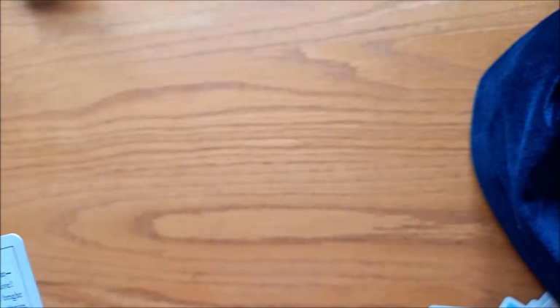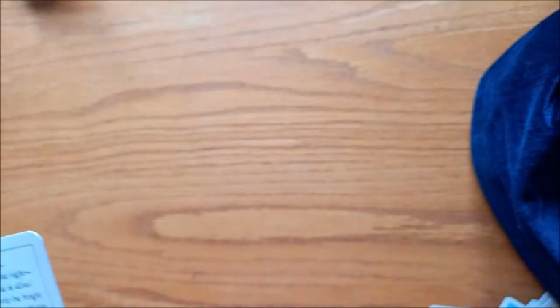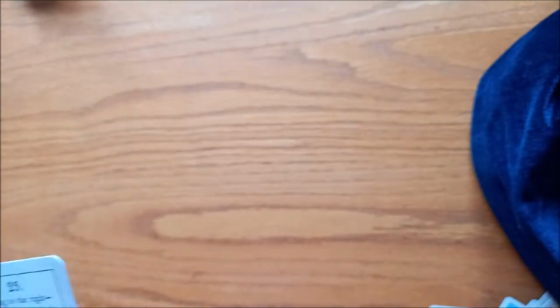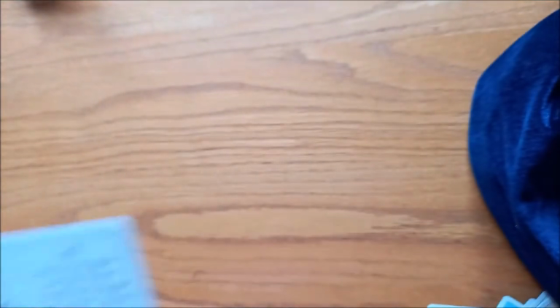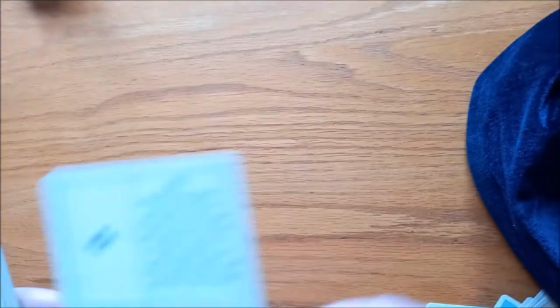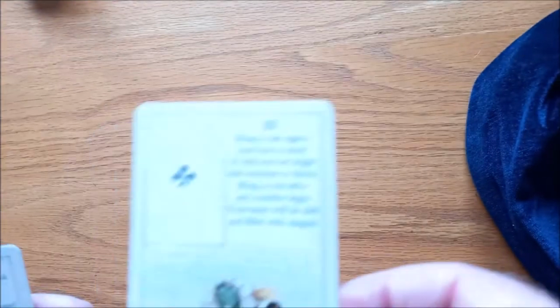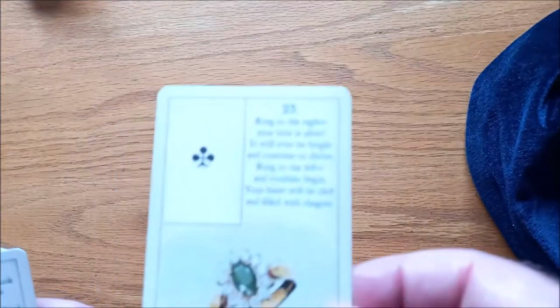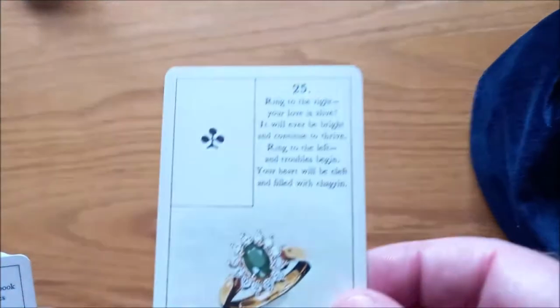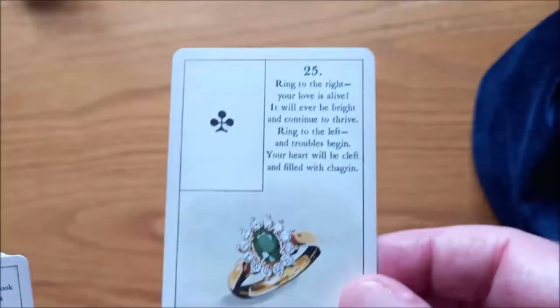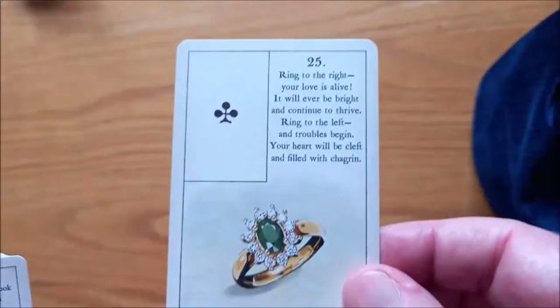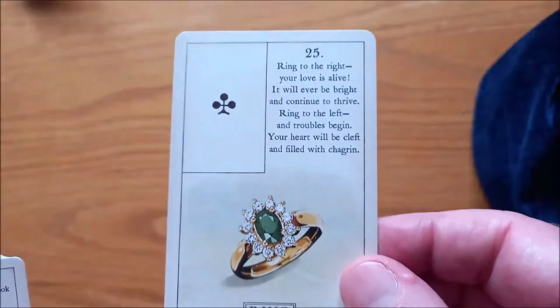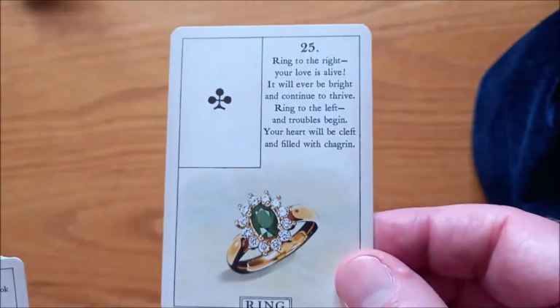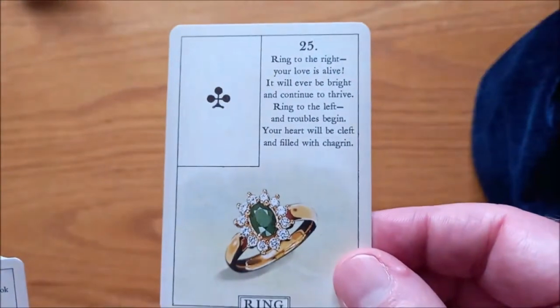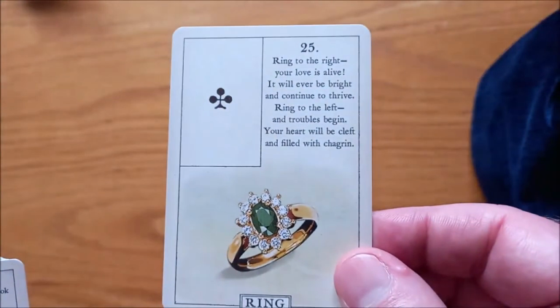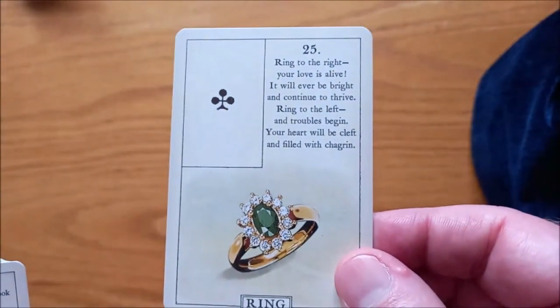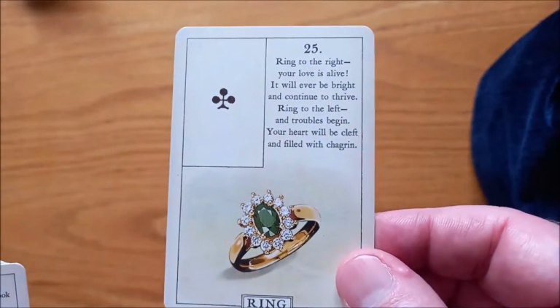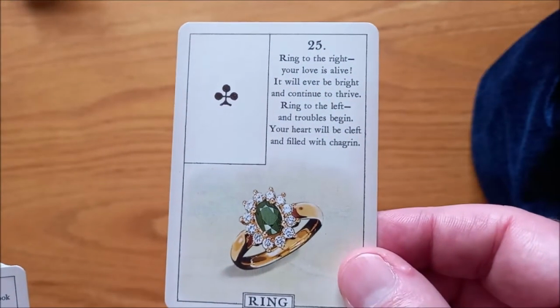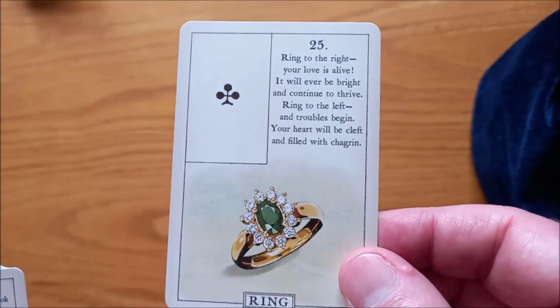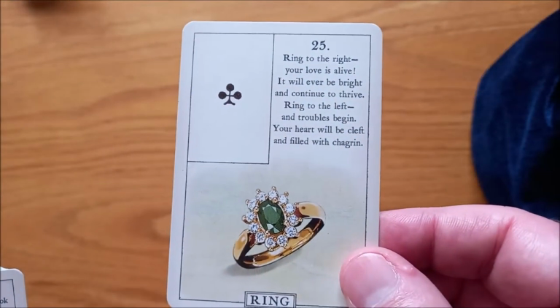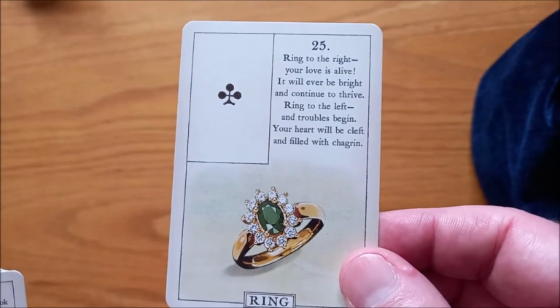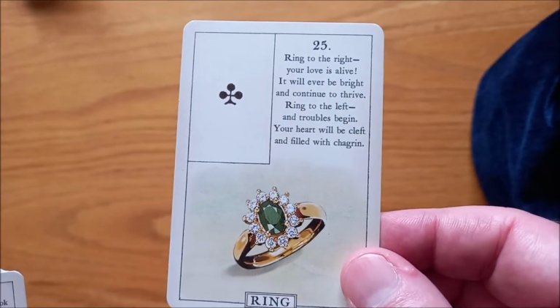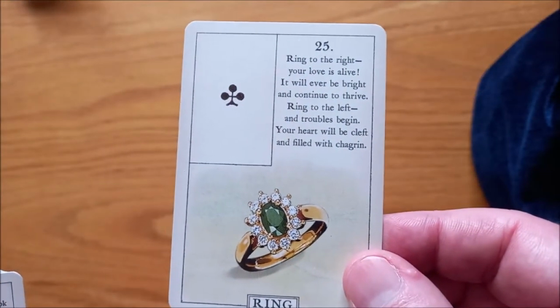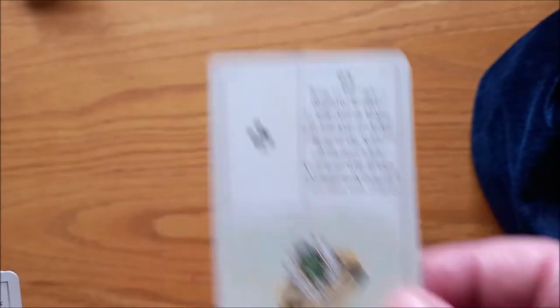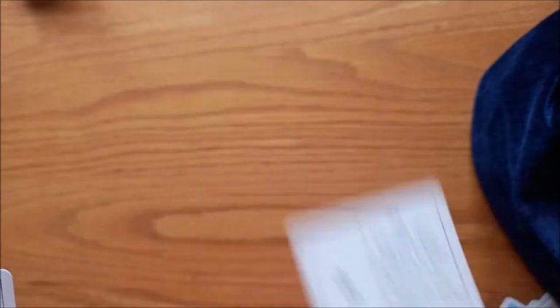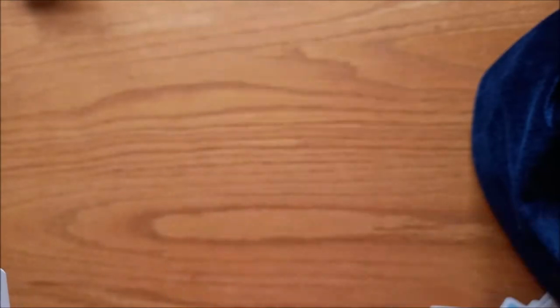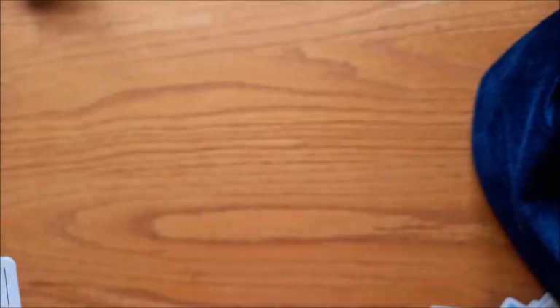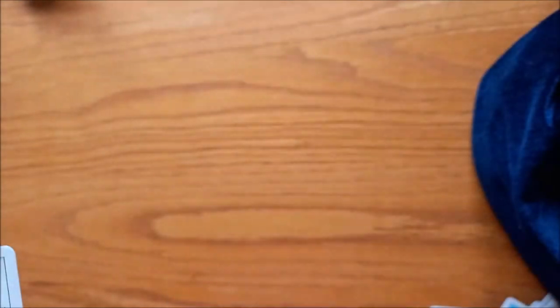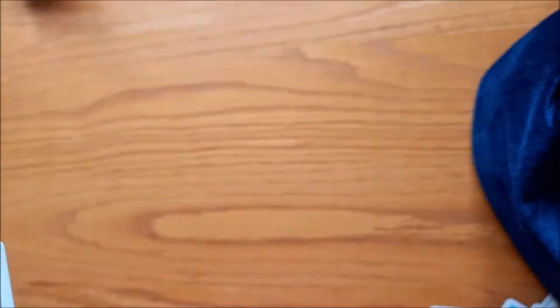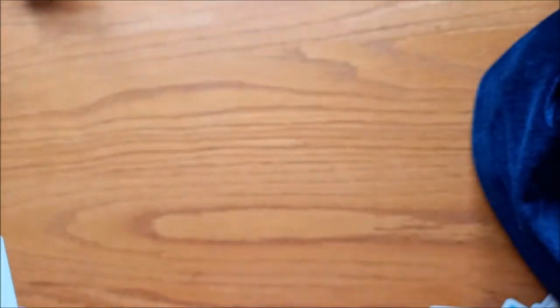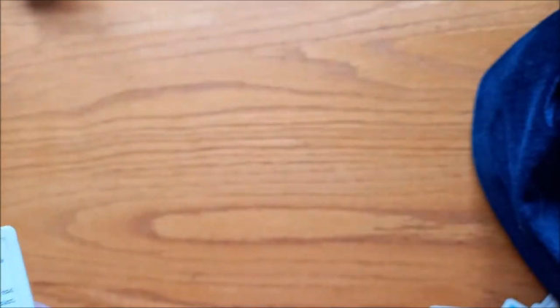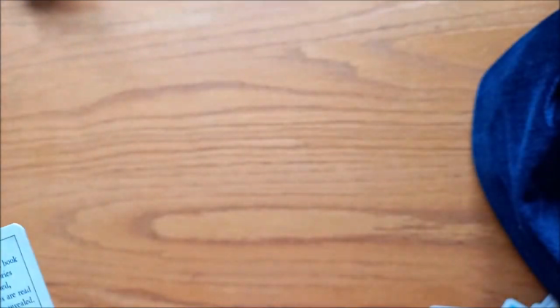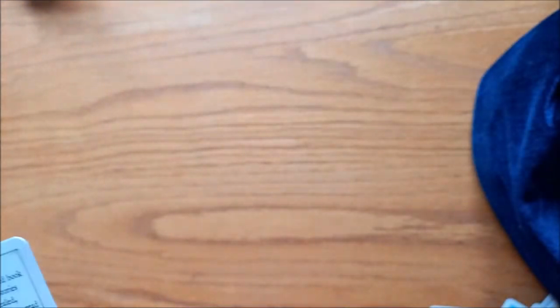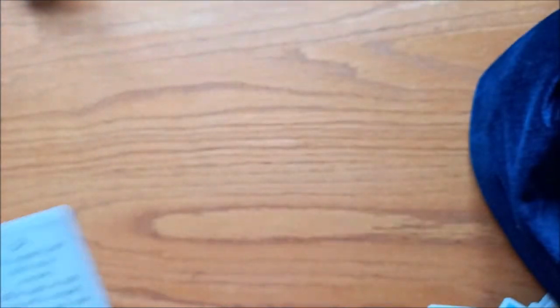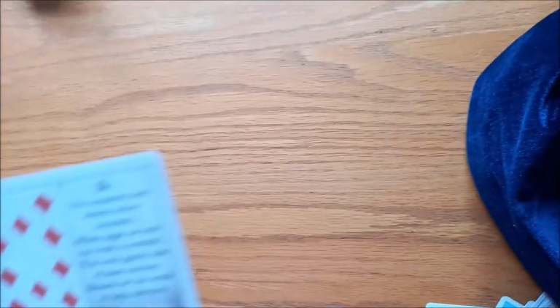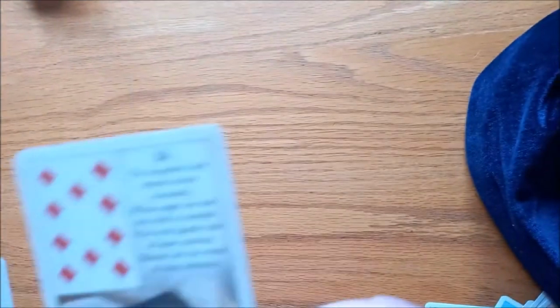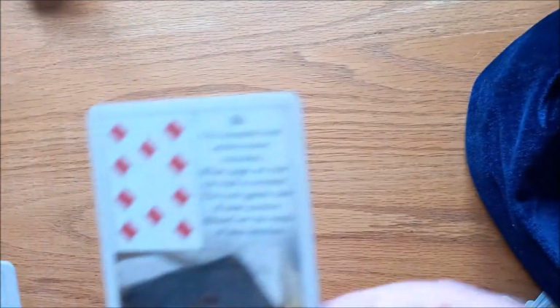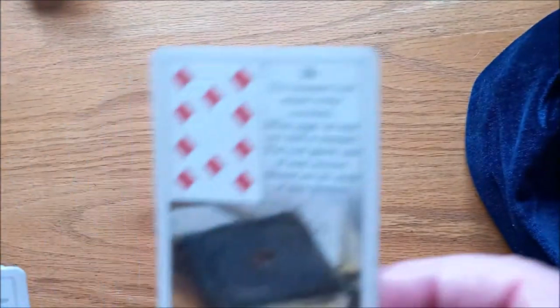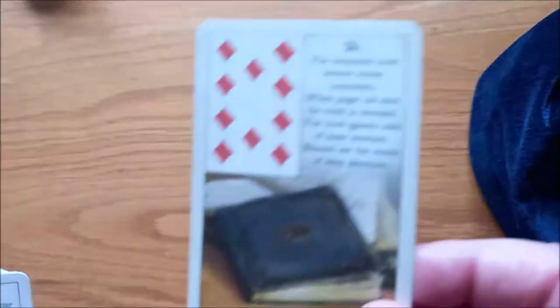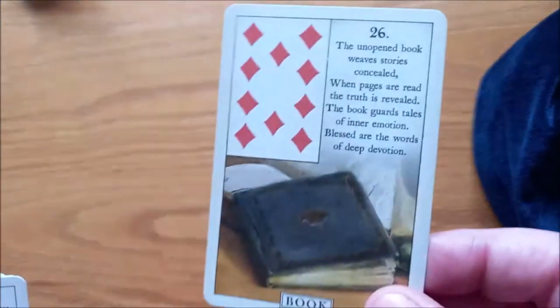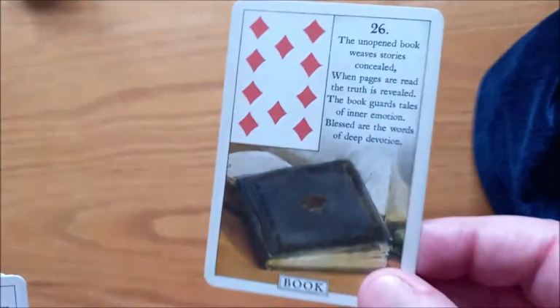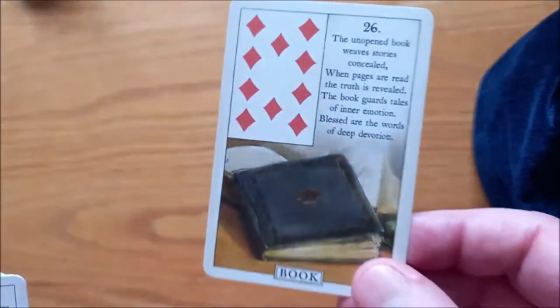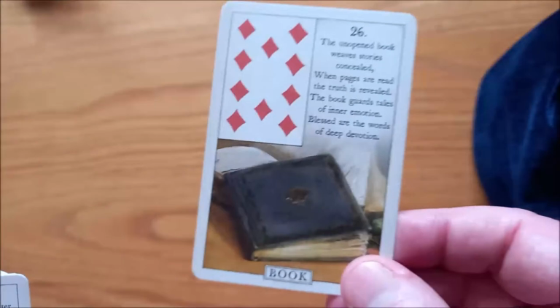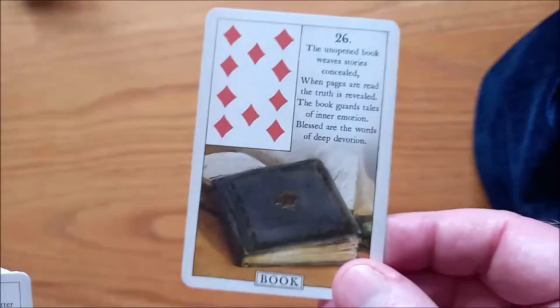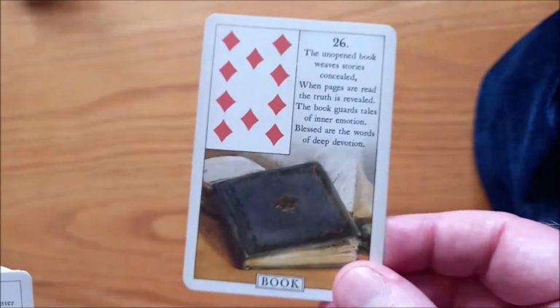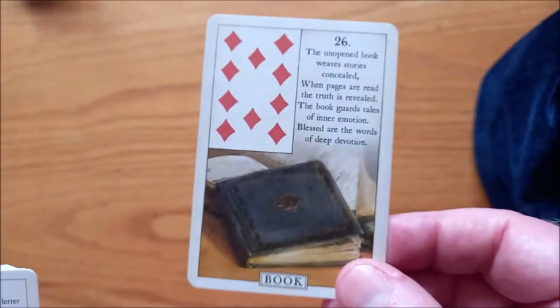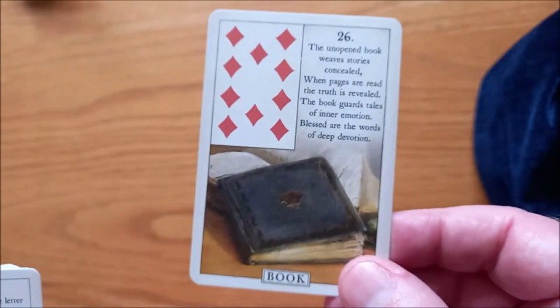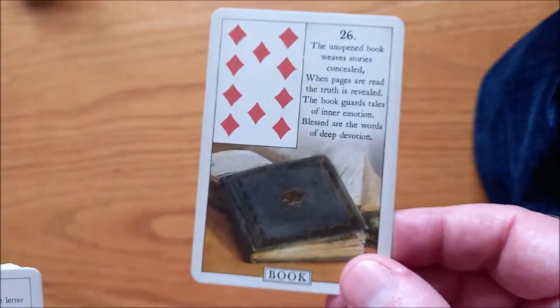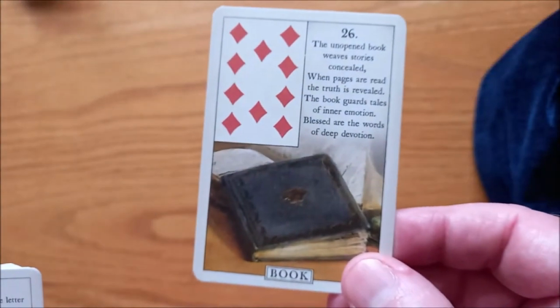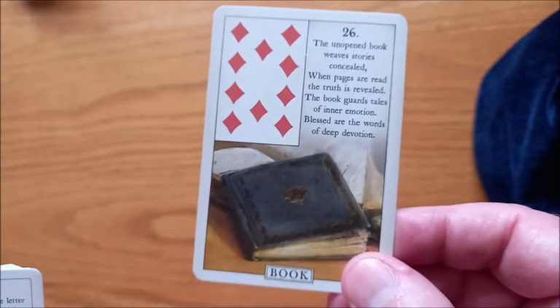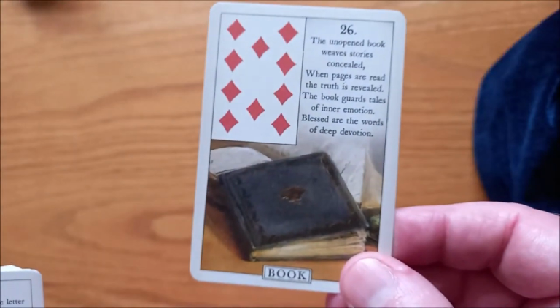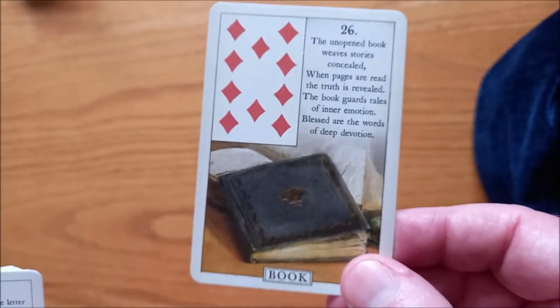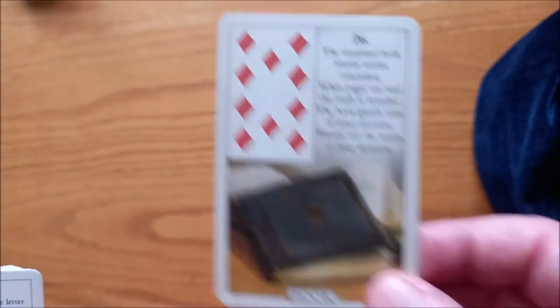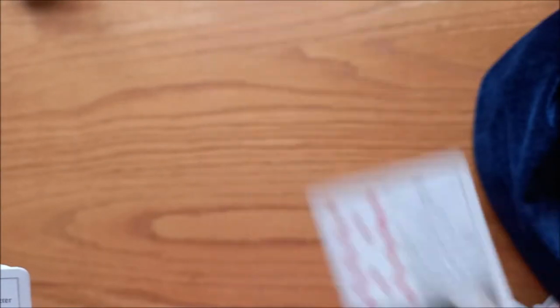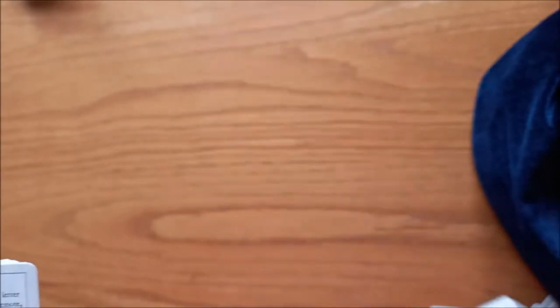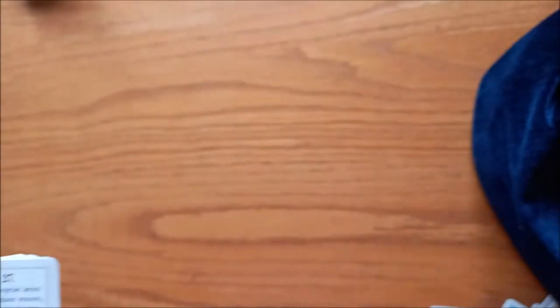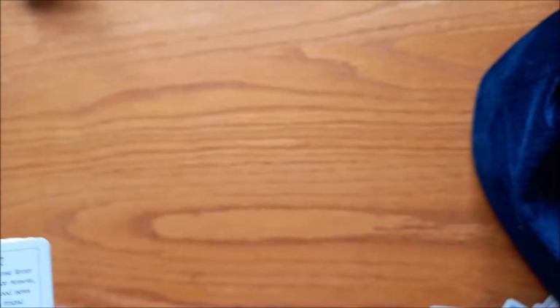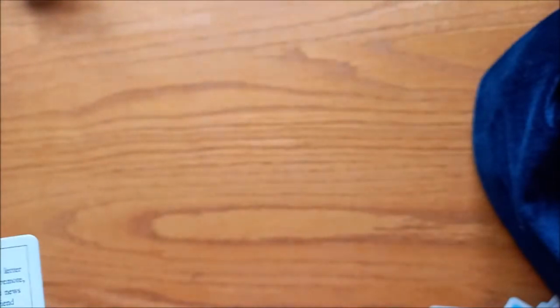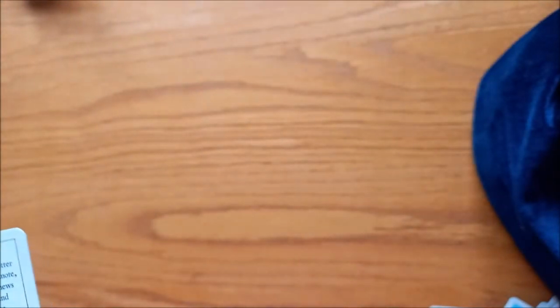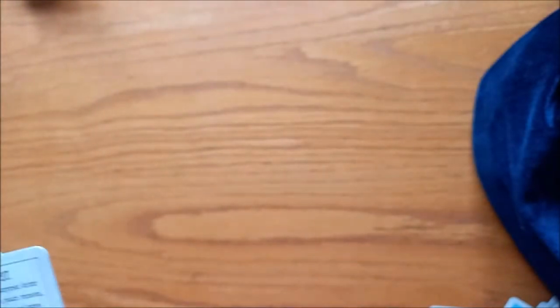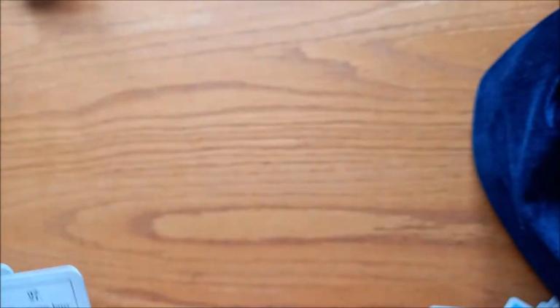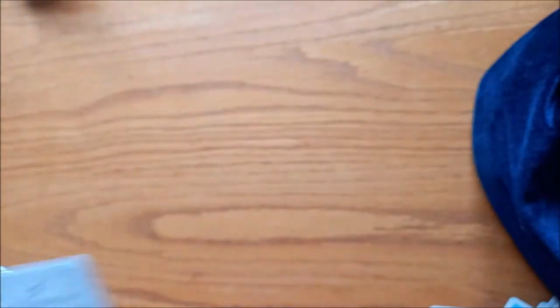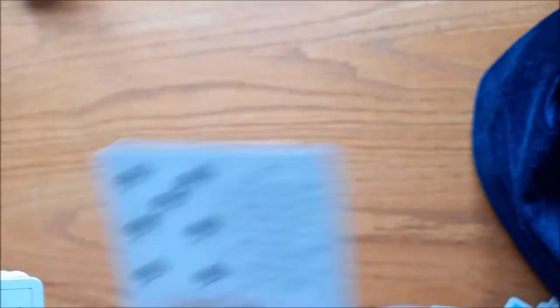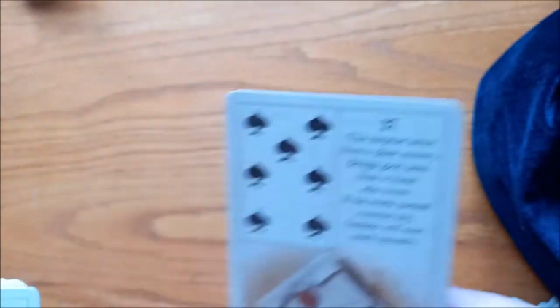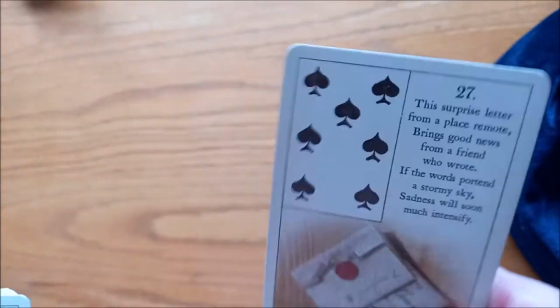We have the Ring. We have the Book, or the Journal. We have the Letter.